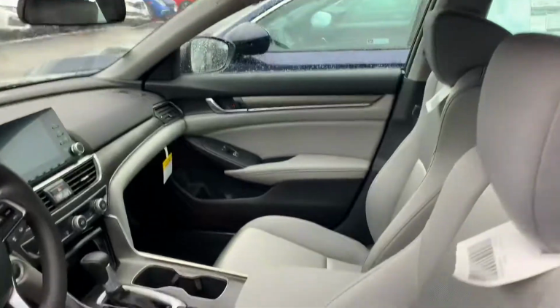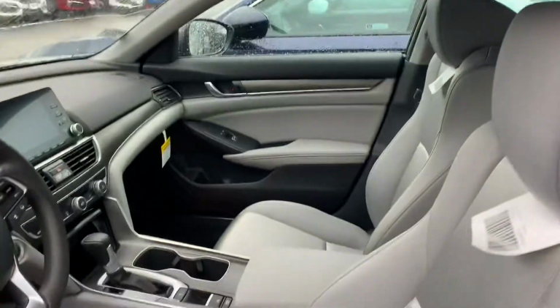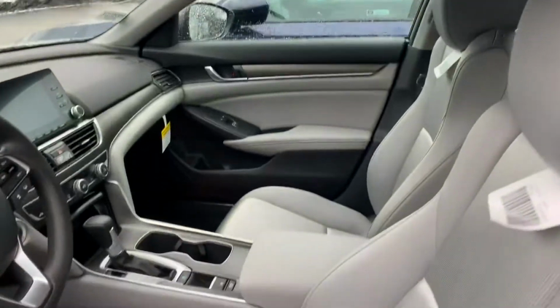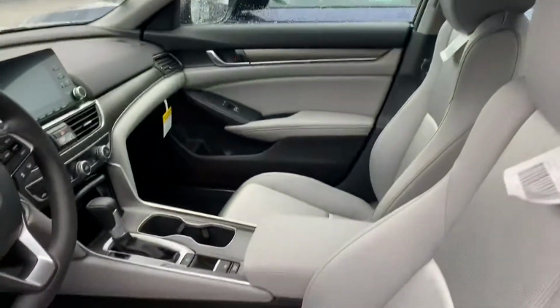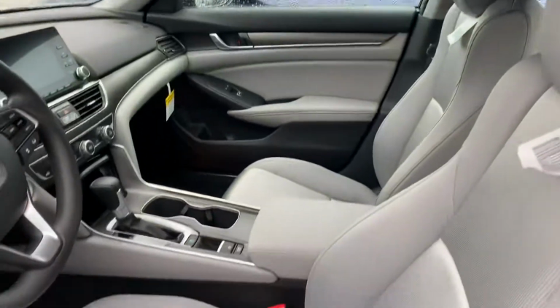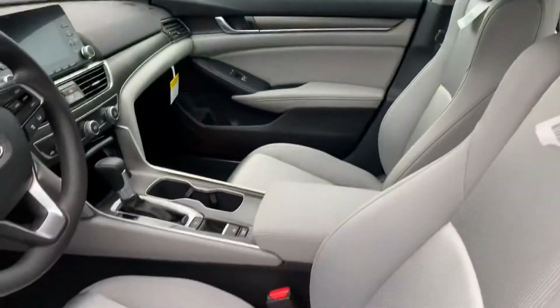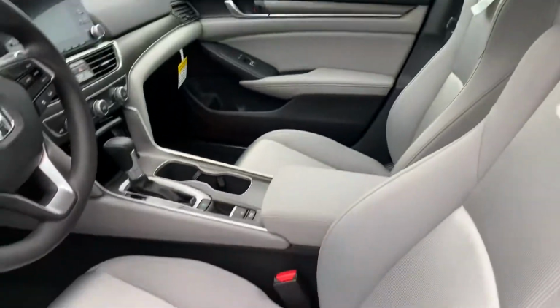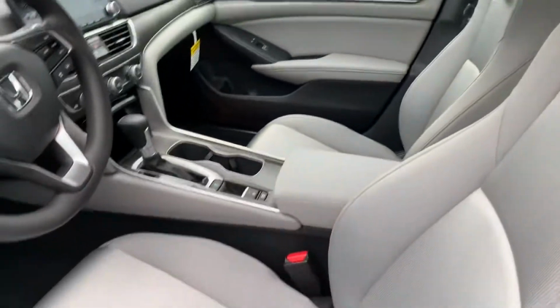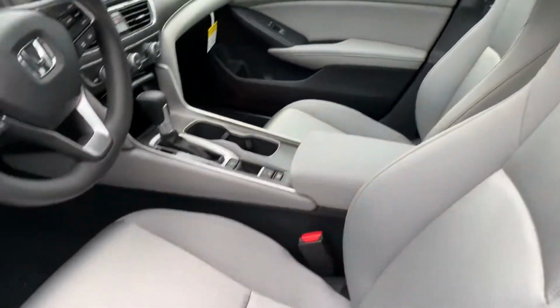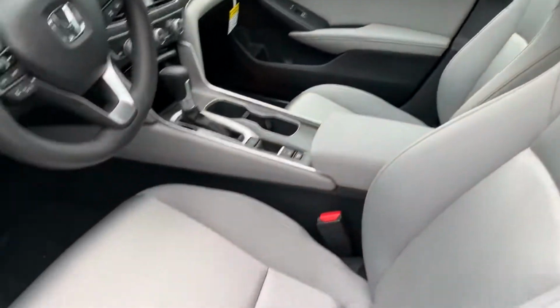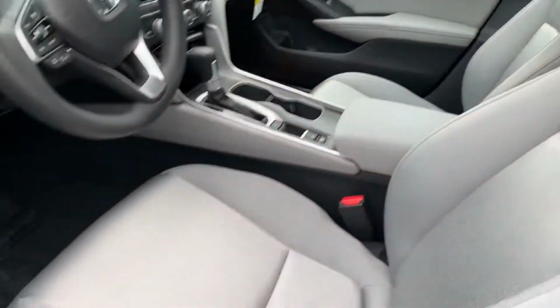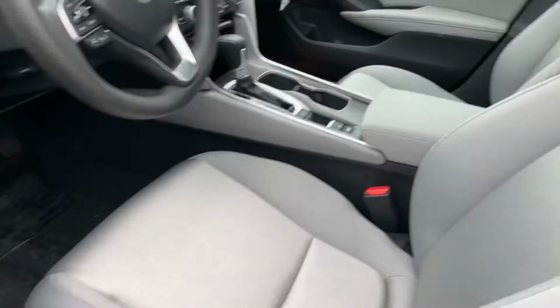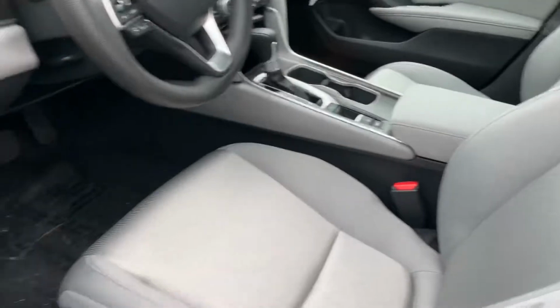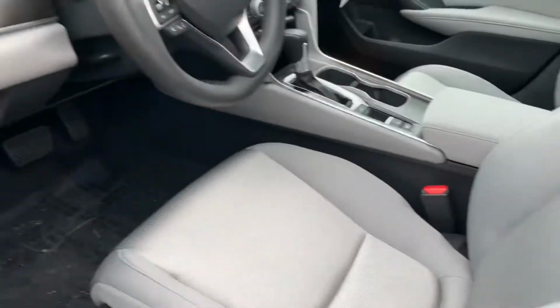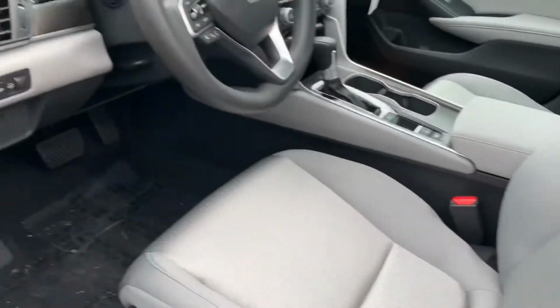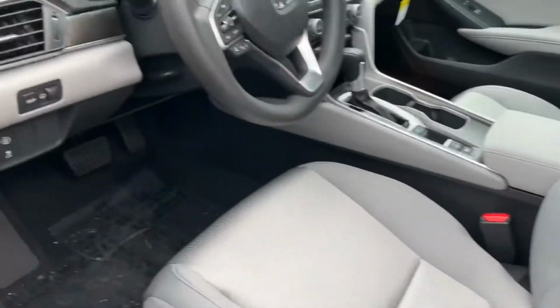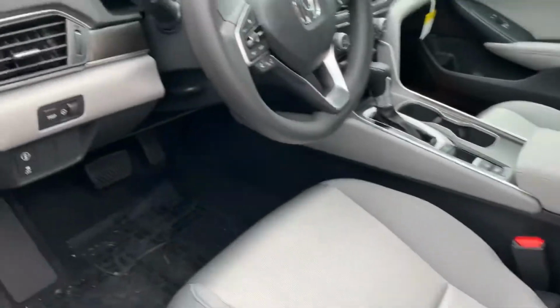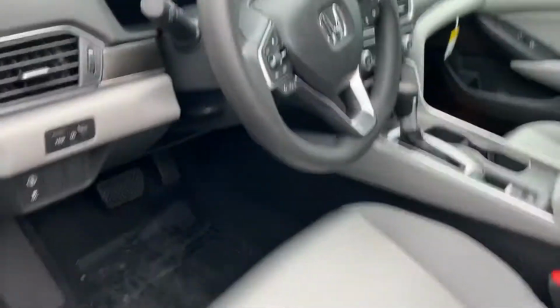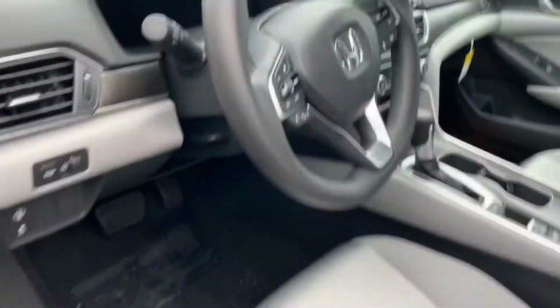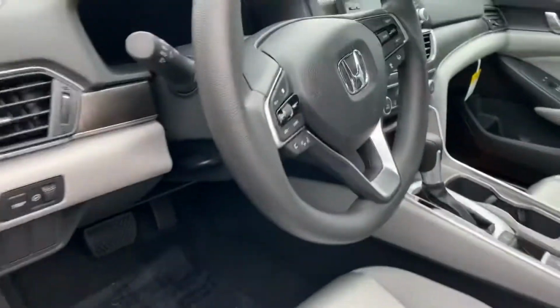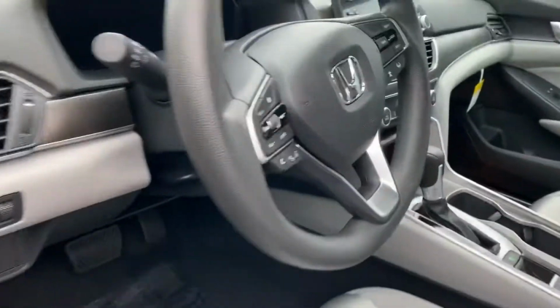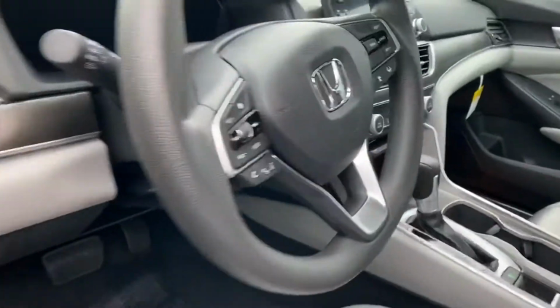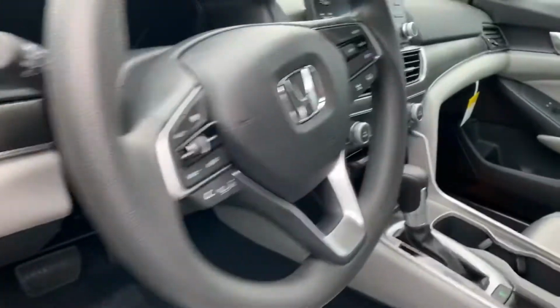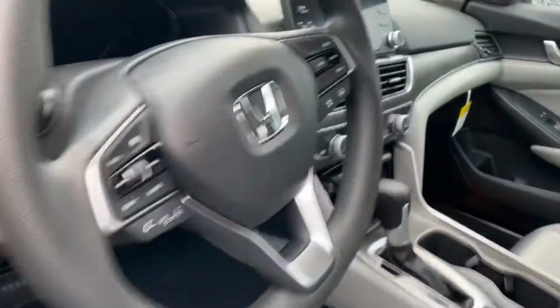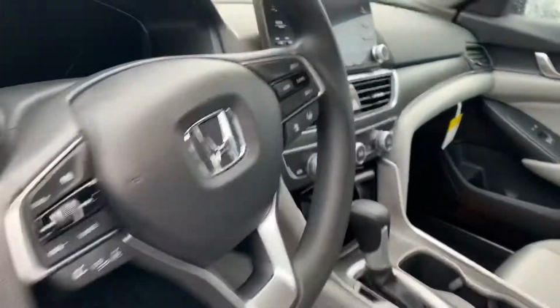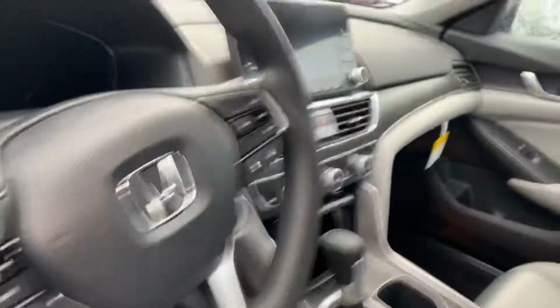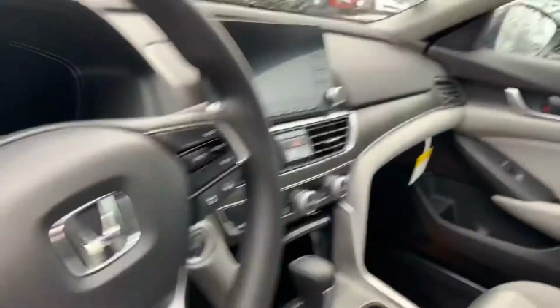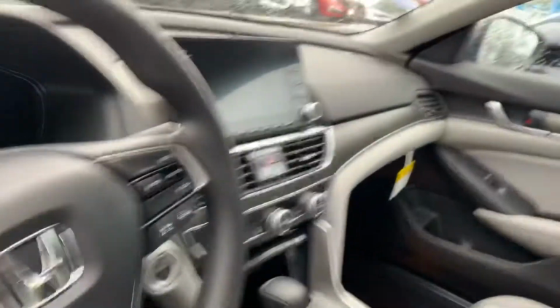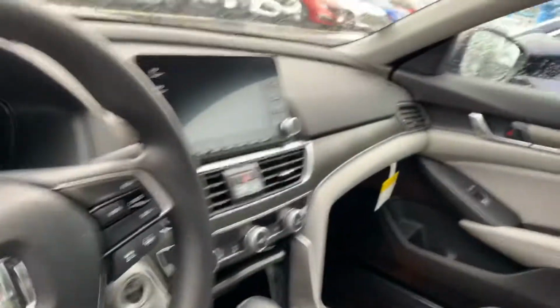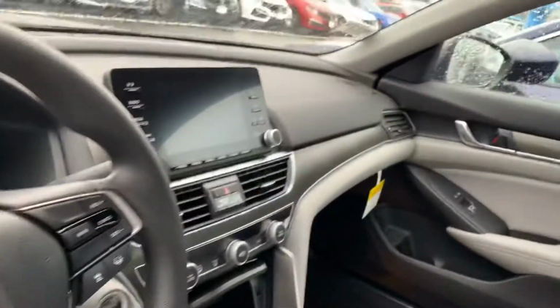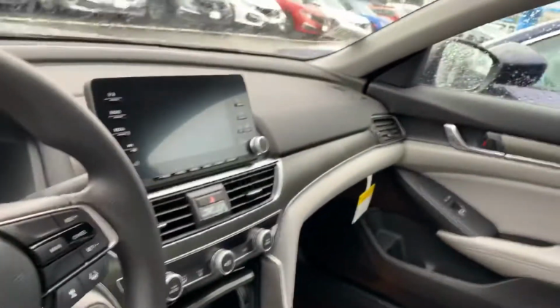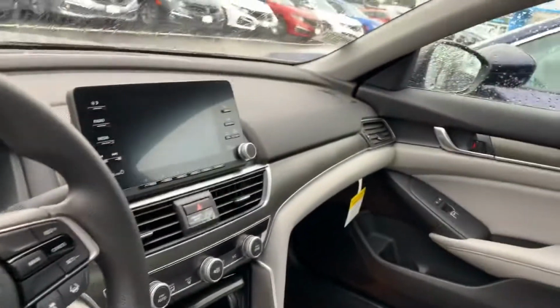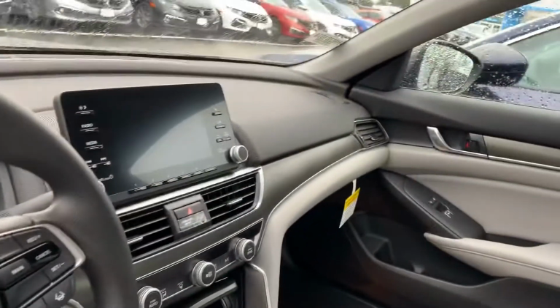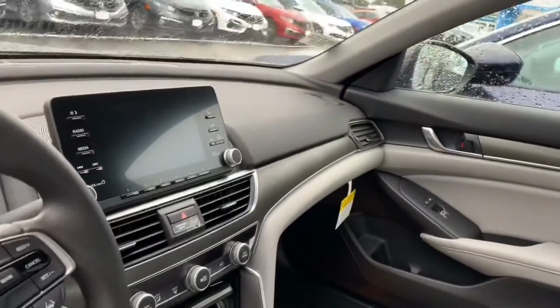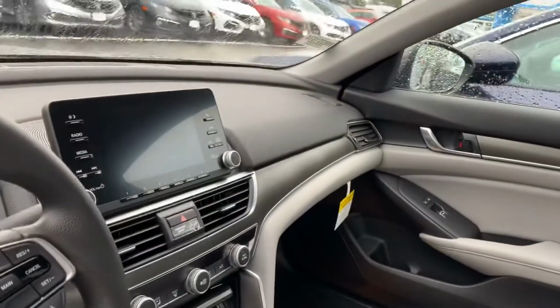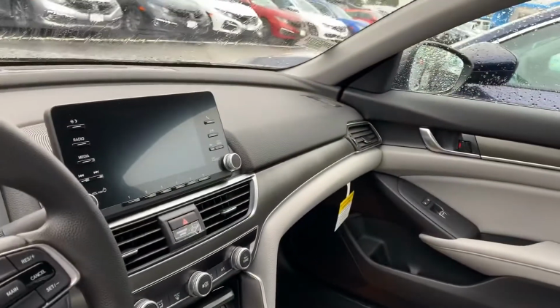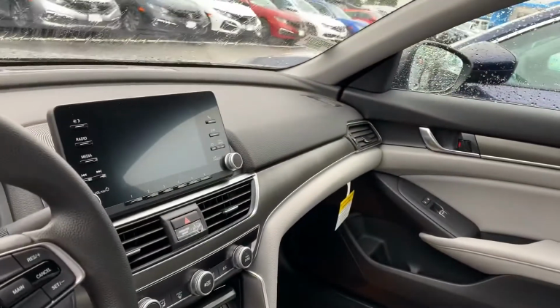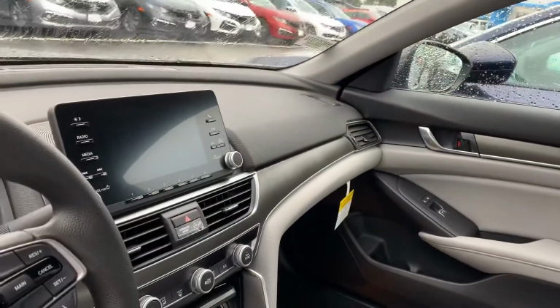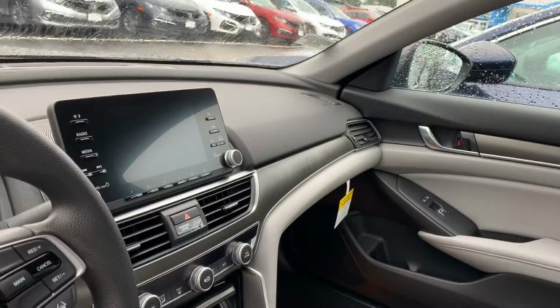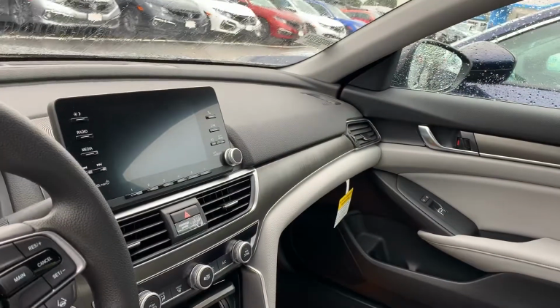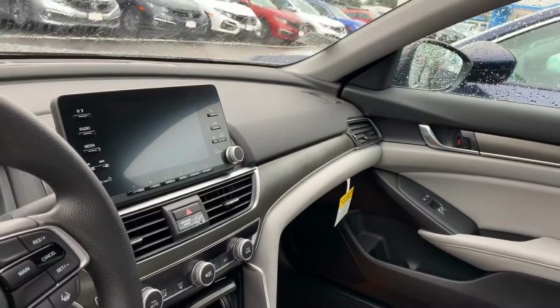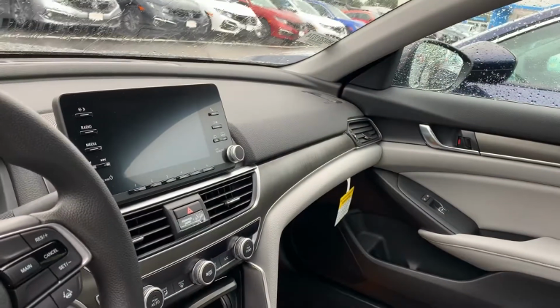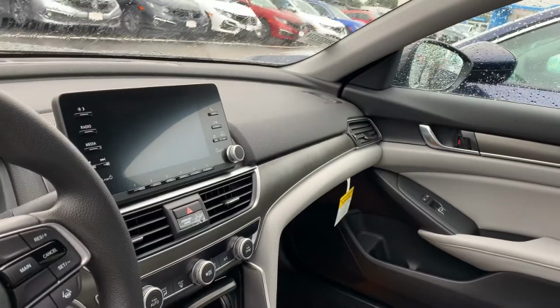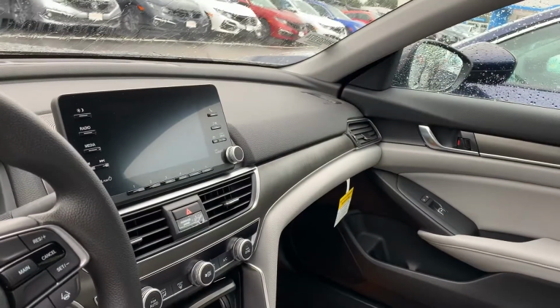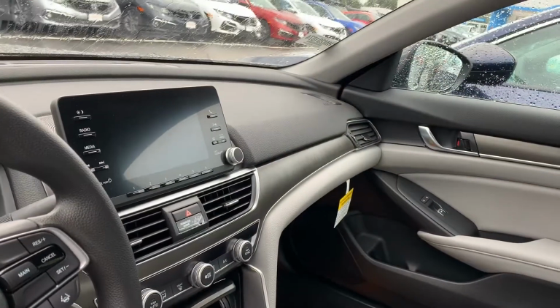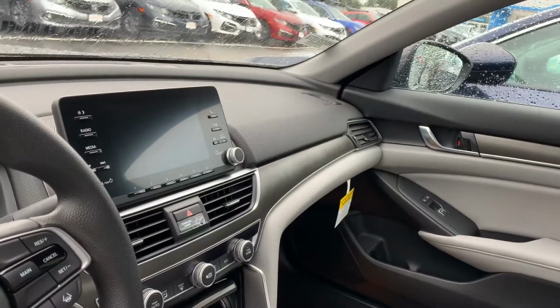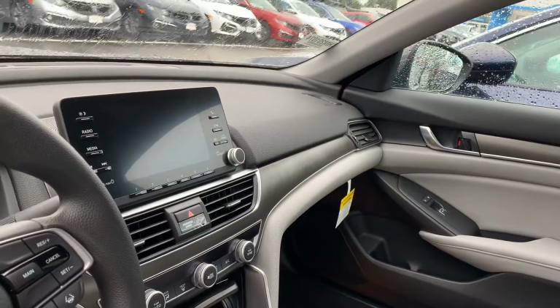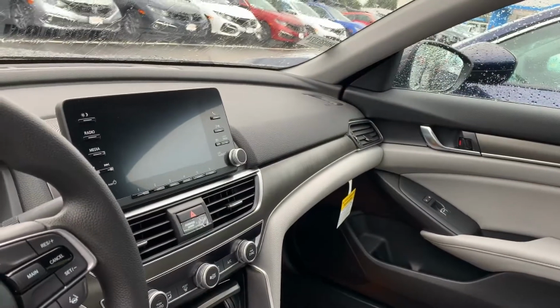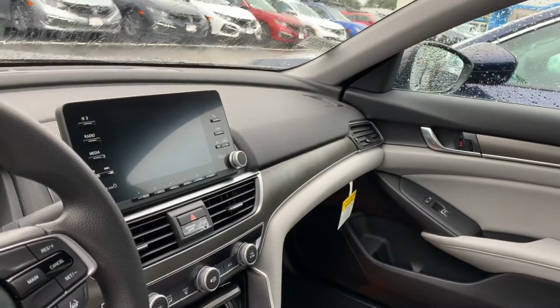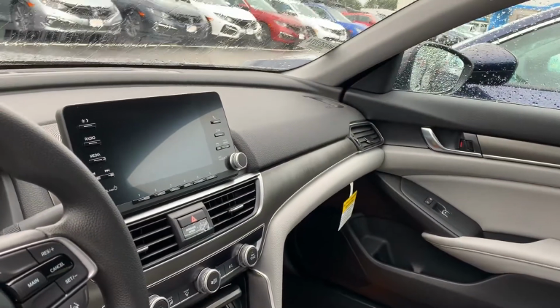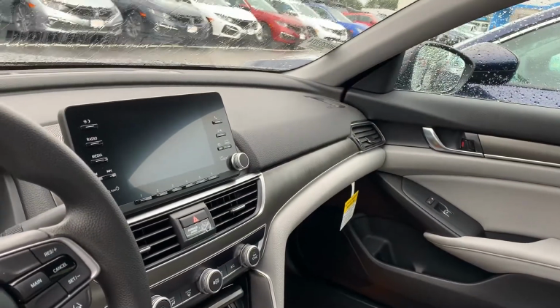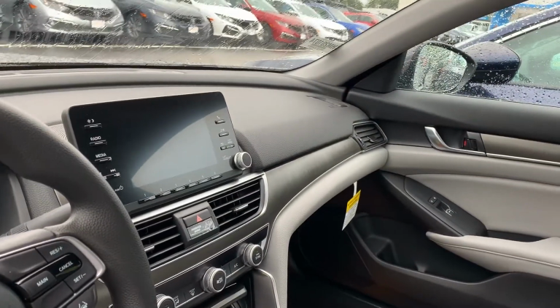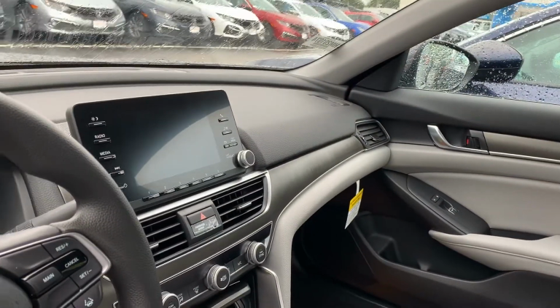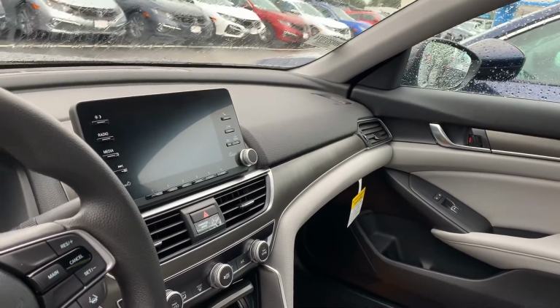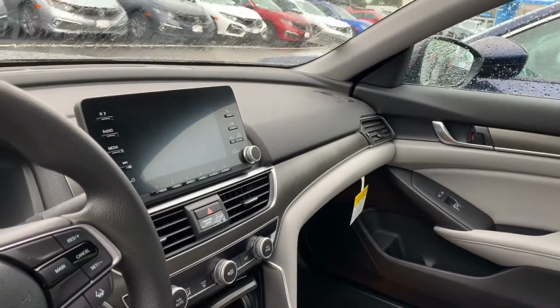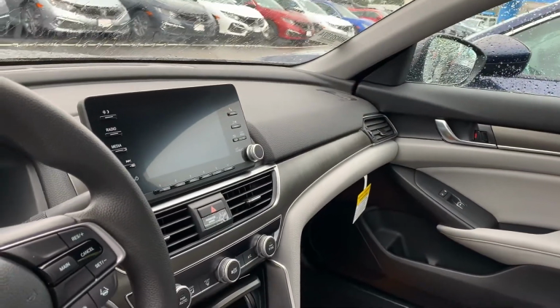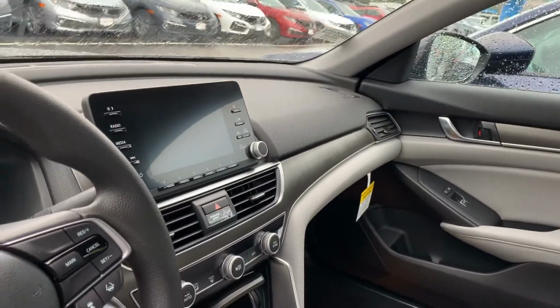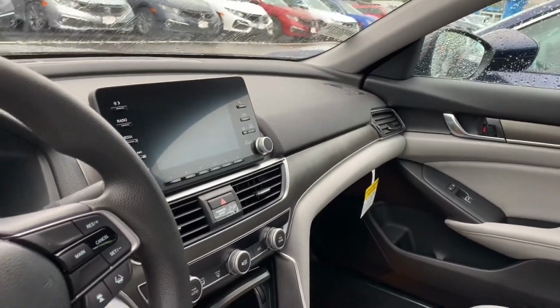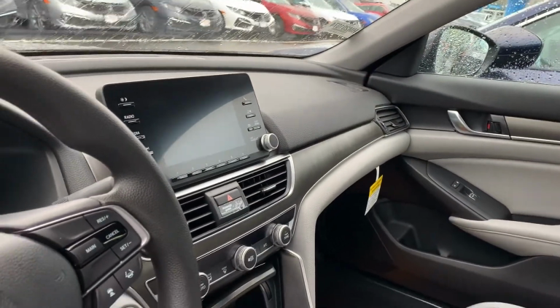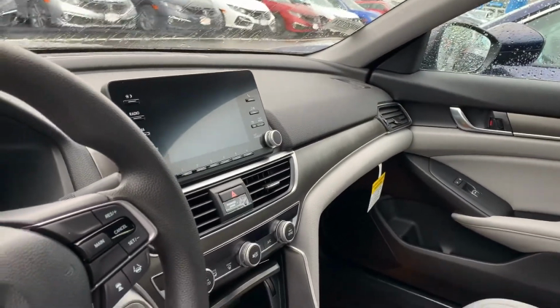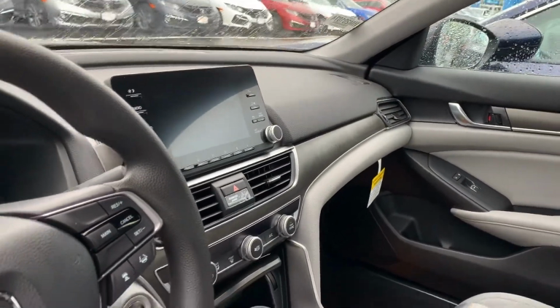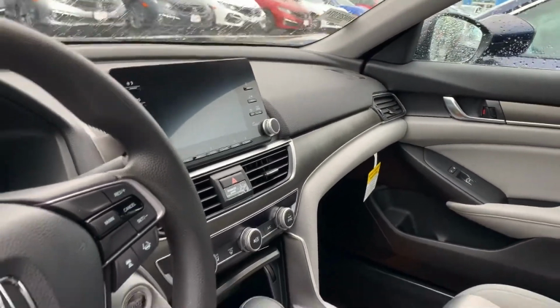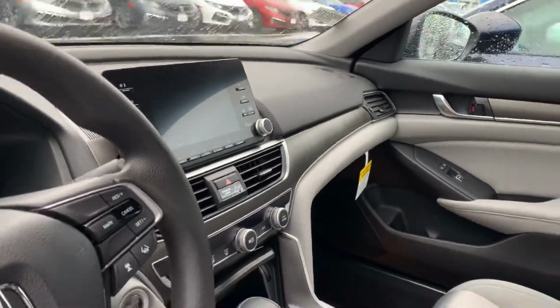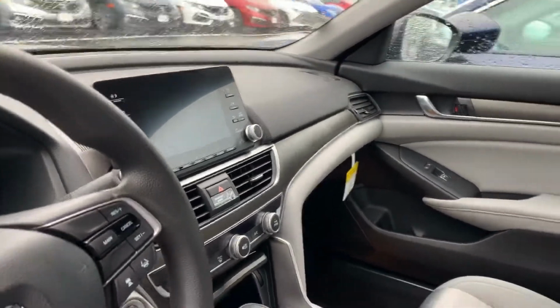Tons of legroom in the front of the car. Big screen right there for your backup camera, your Bluetooth system, all the technology you need.